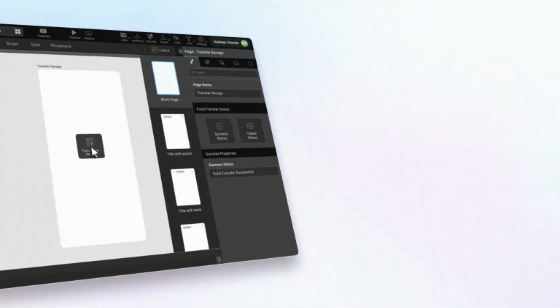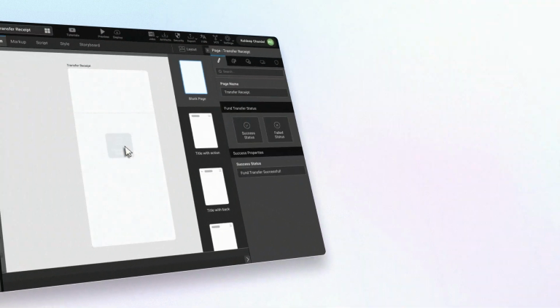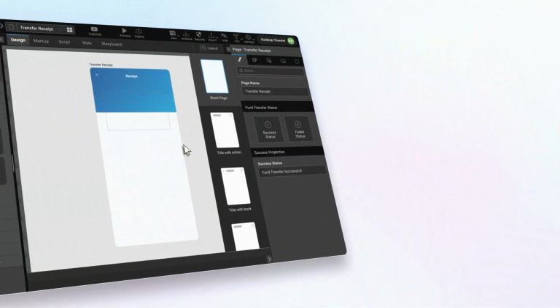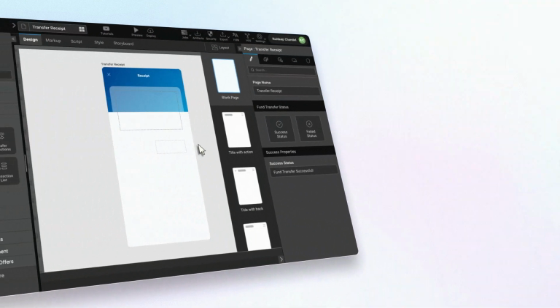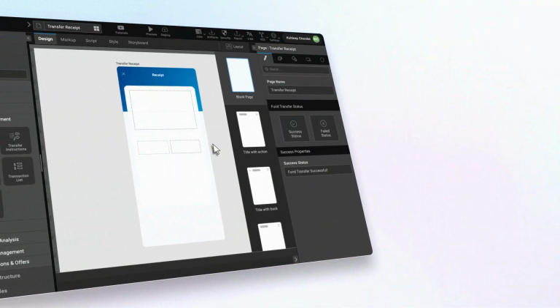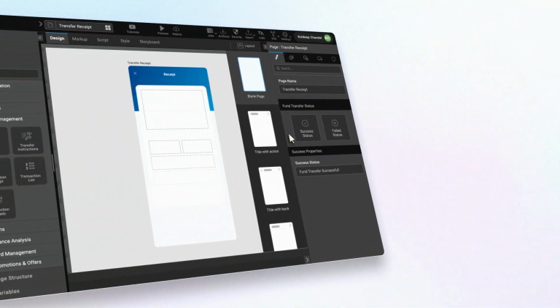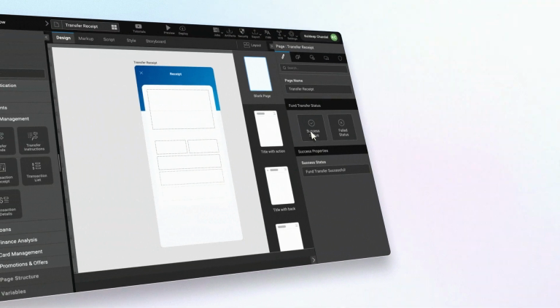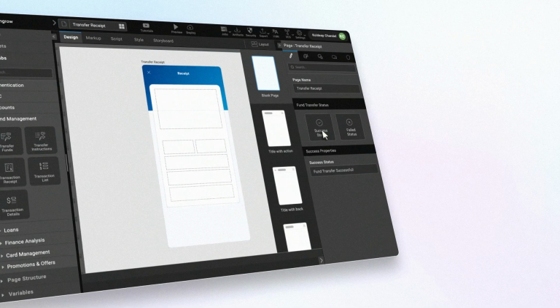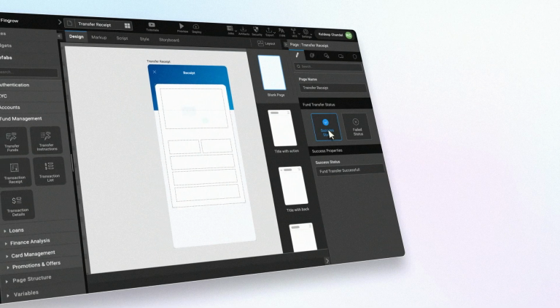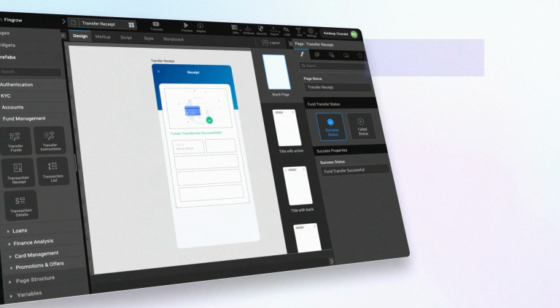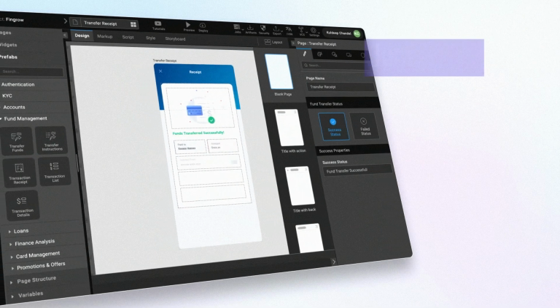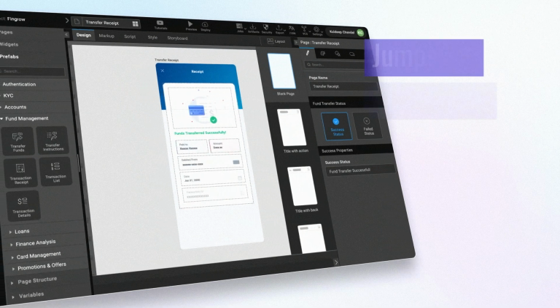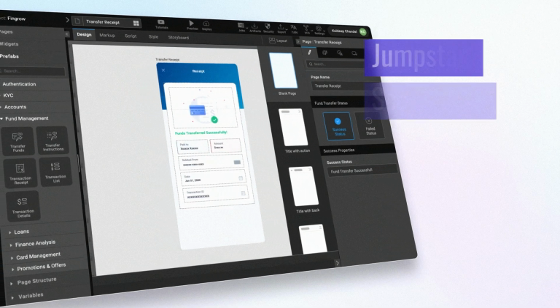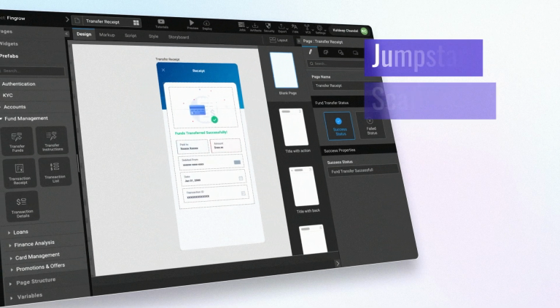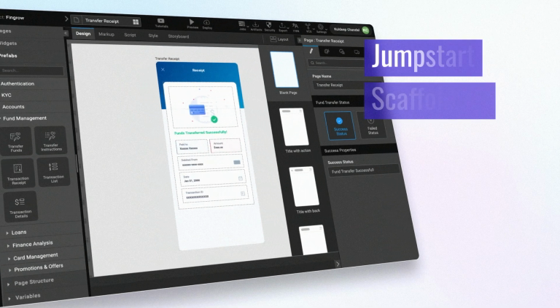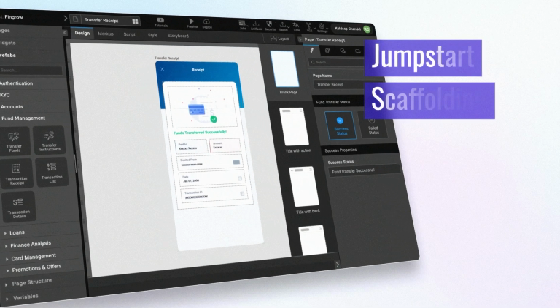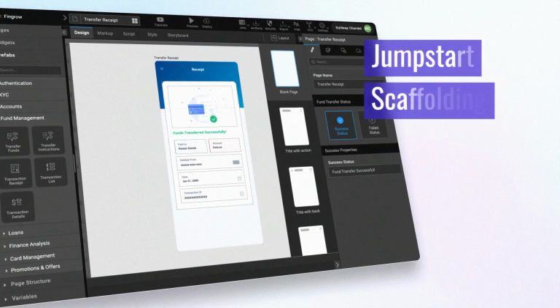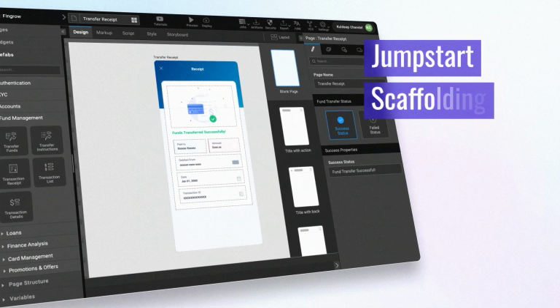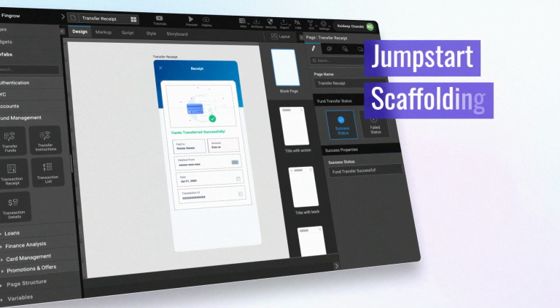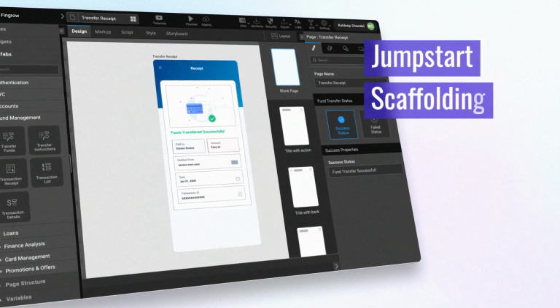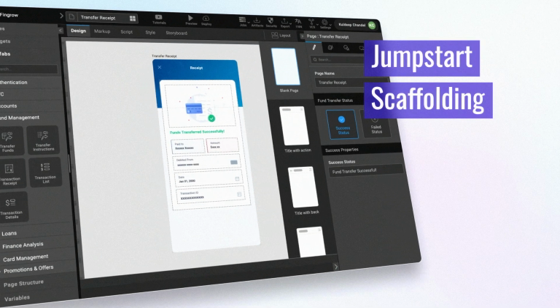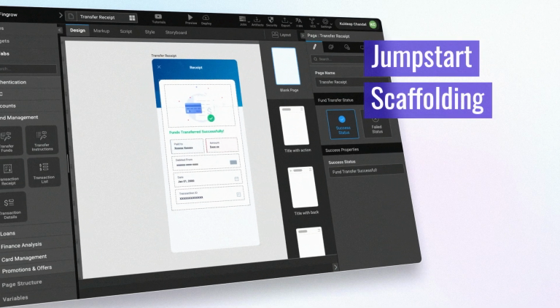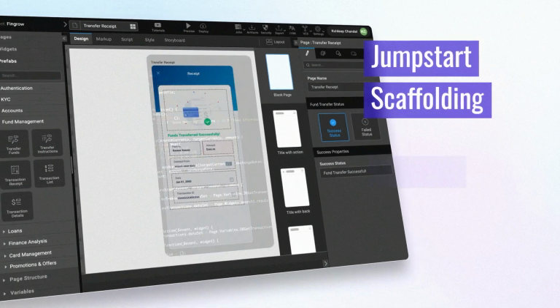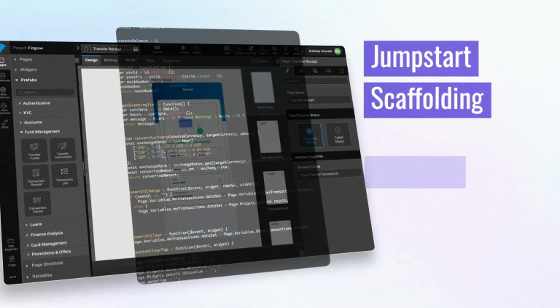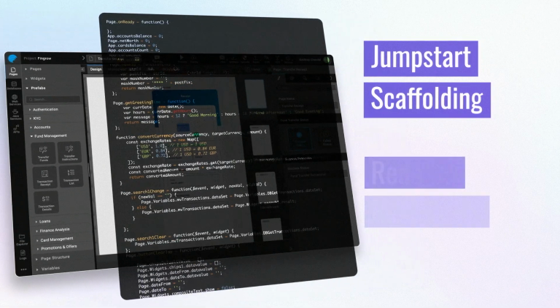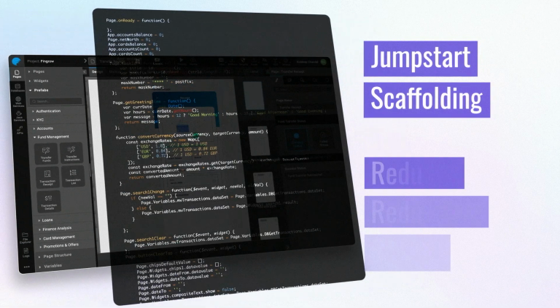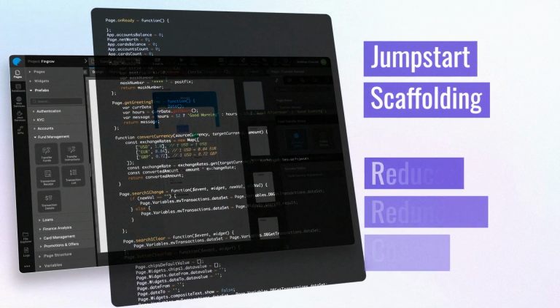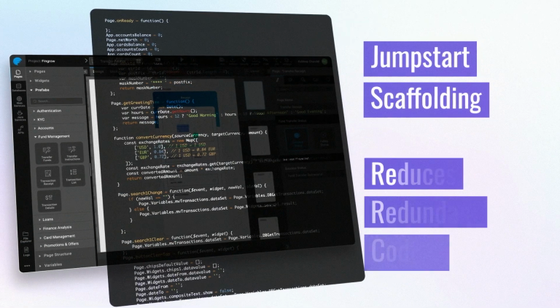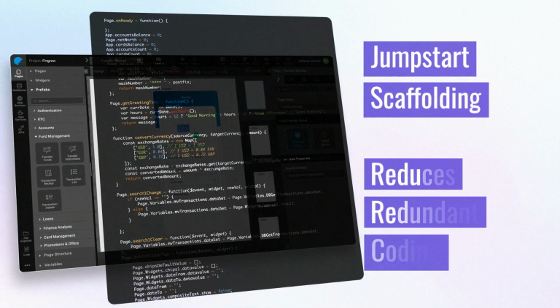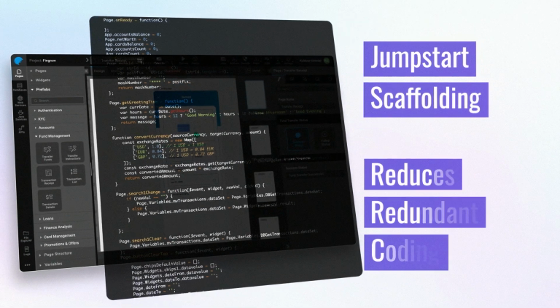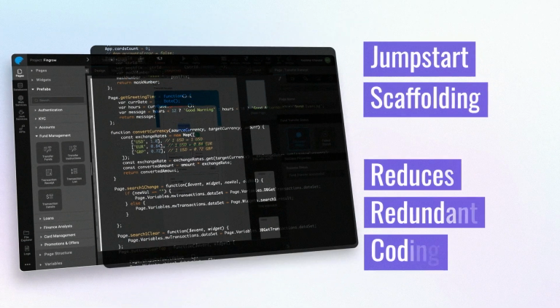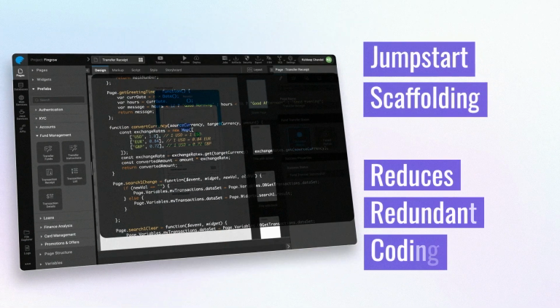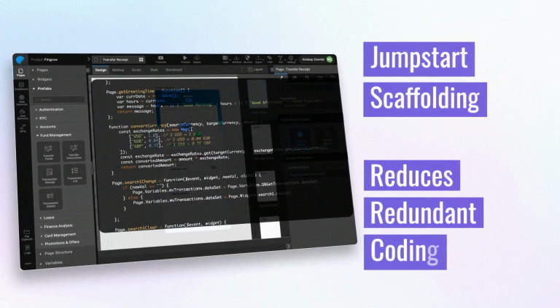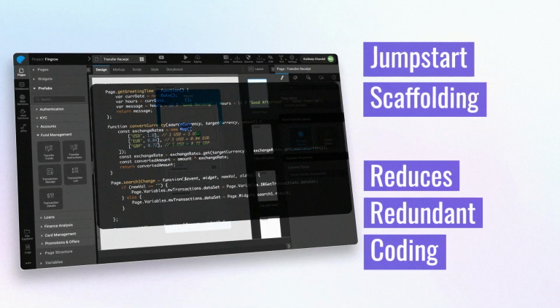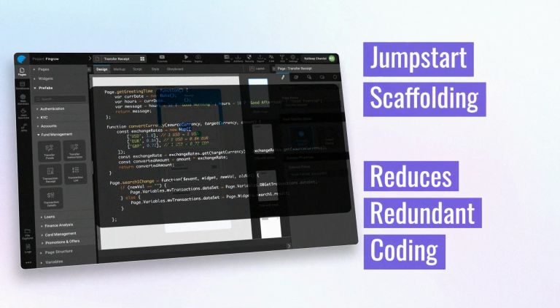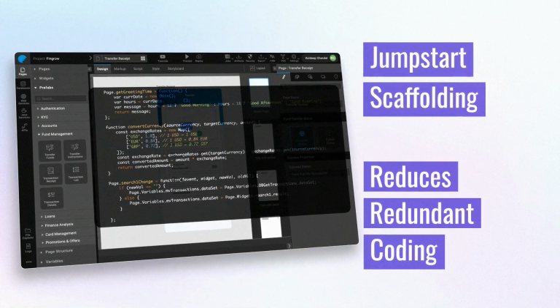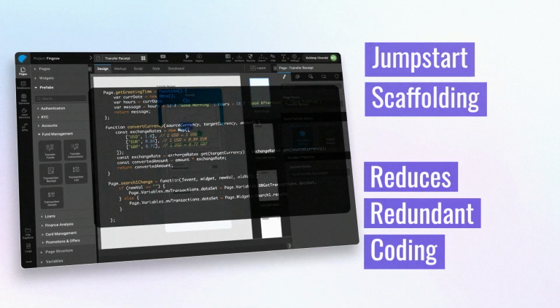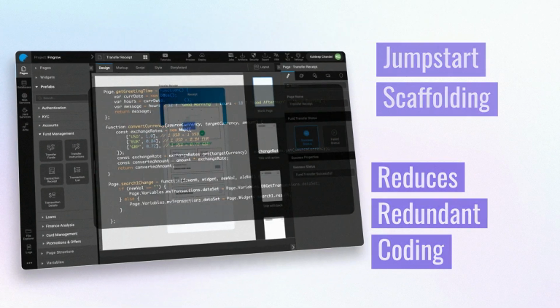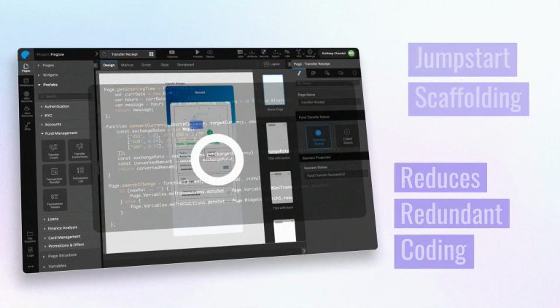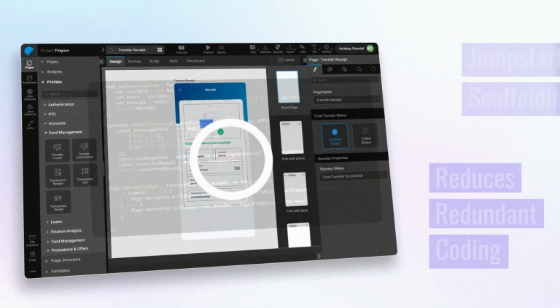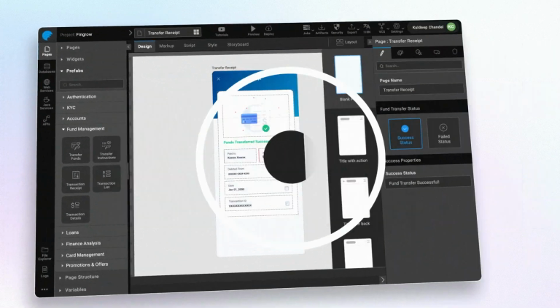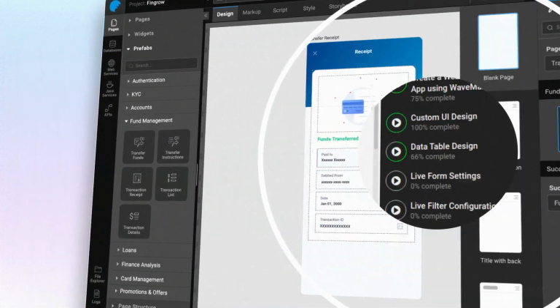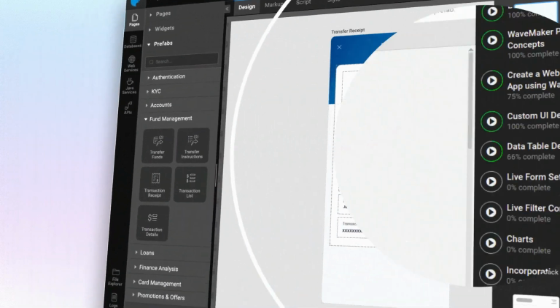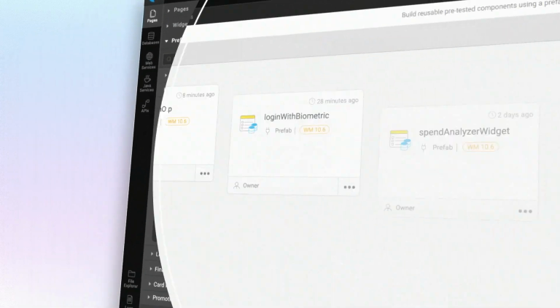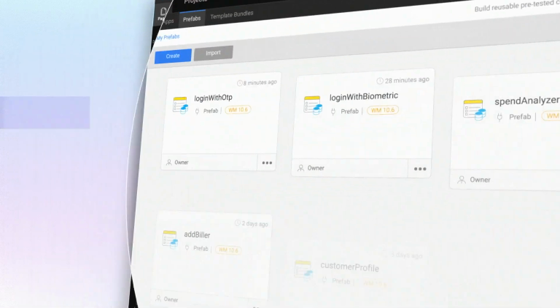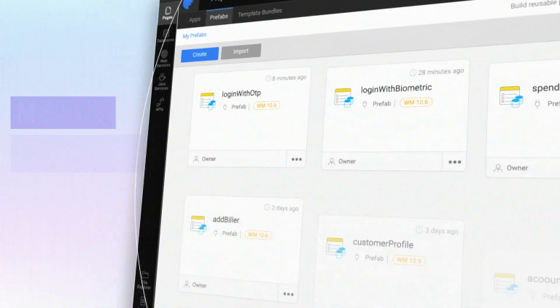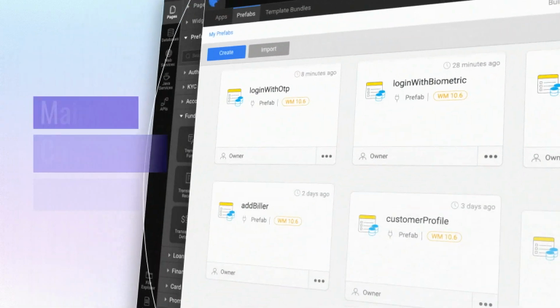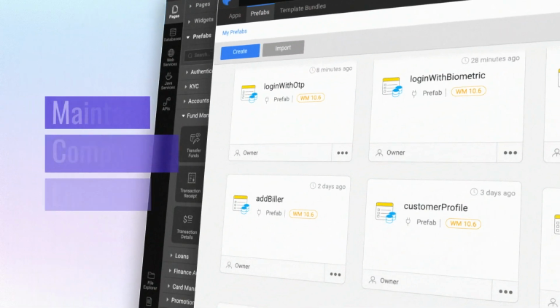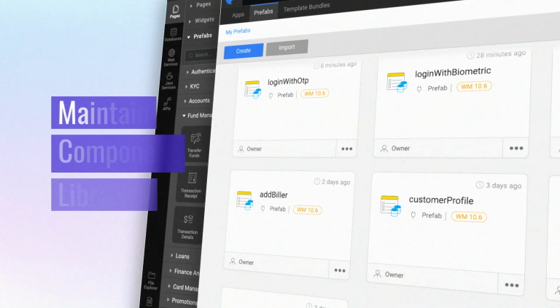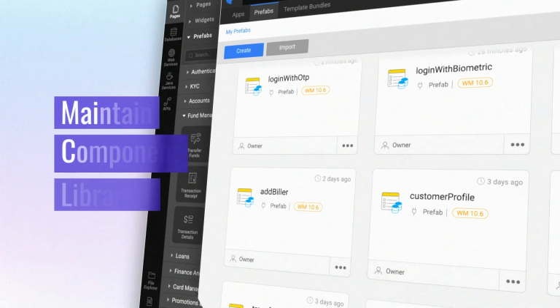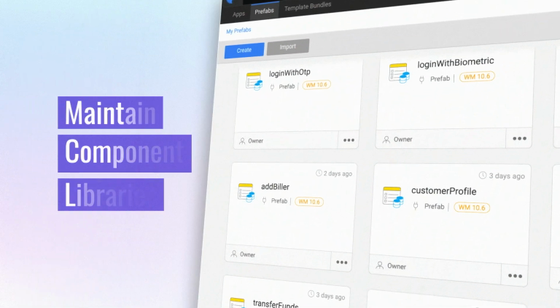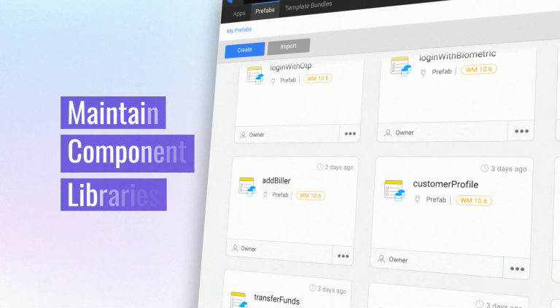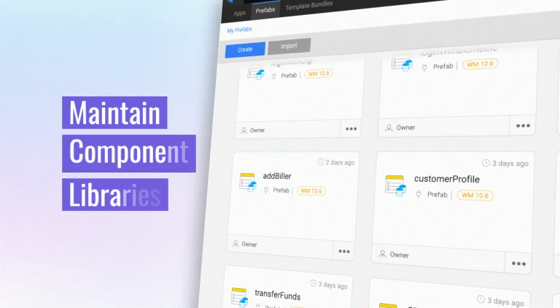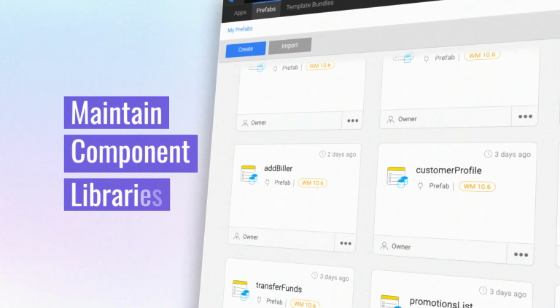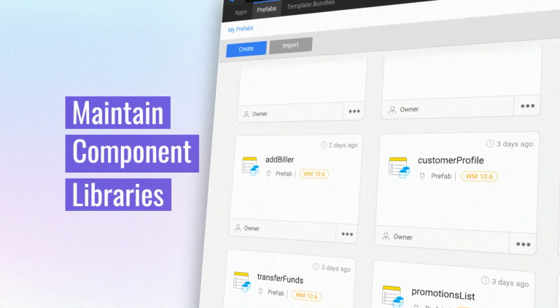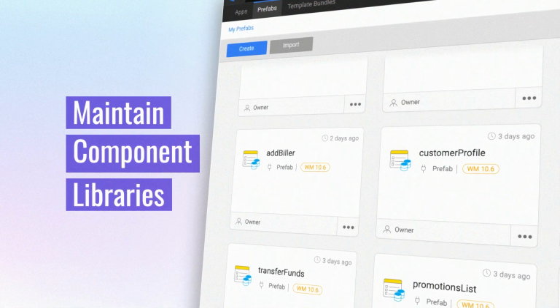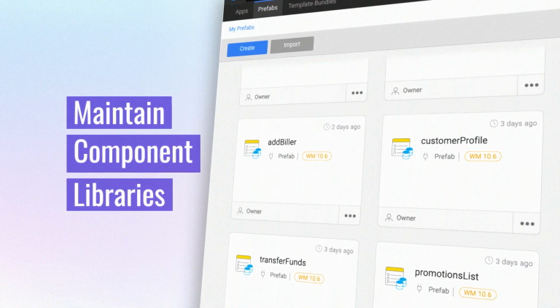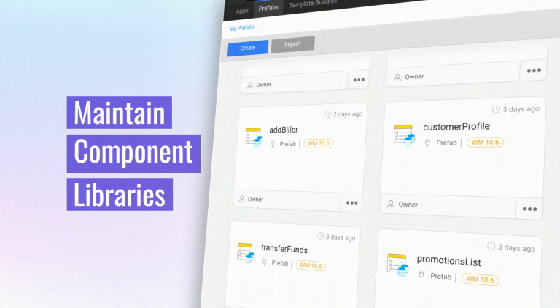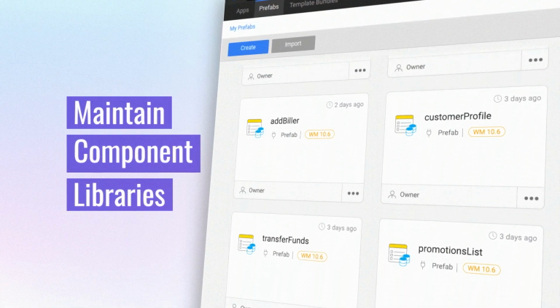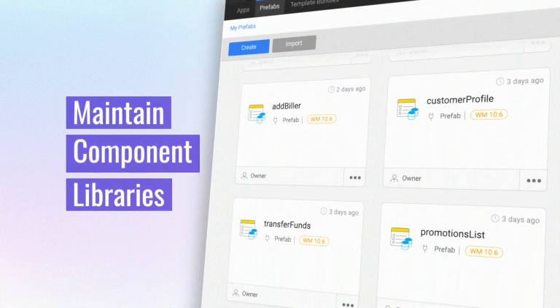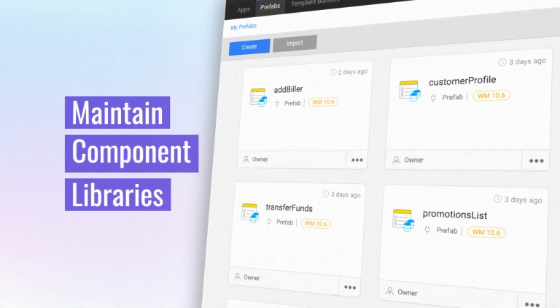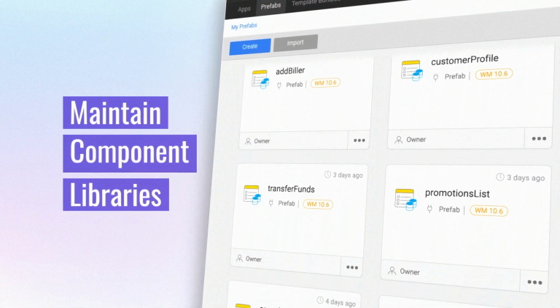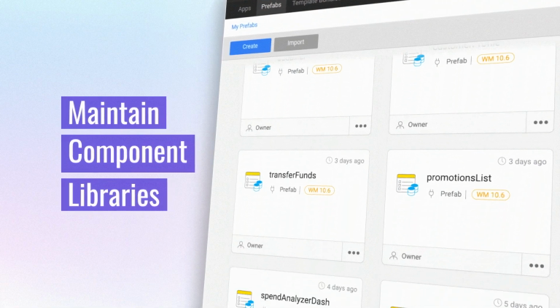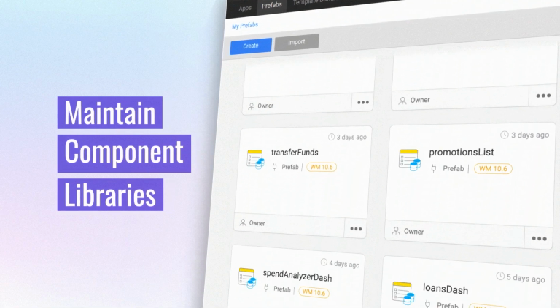WaveMaker provides jumpstart scaffolding, reduces redundant coding, and allows developers to maintain component libraries.